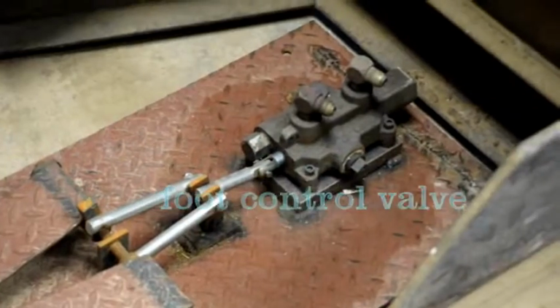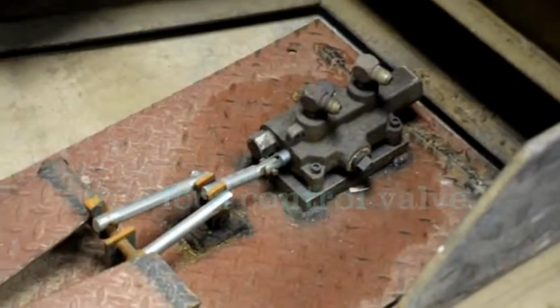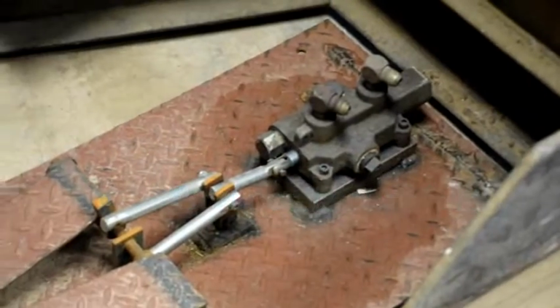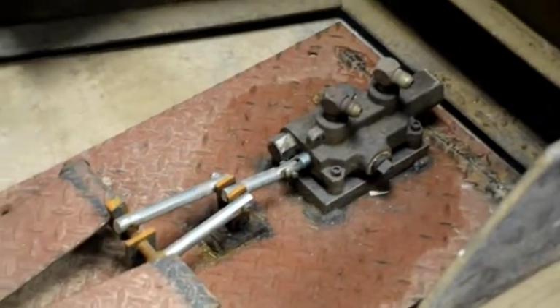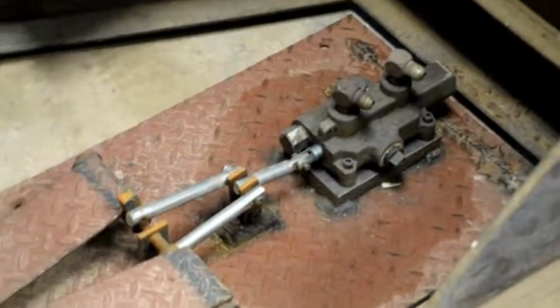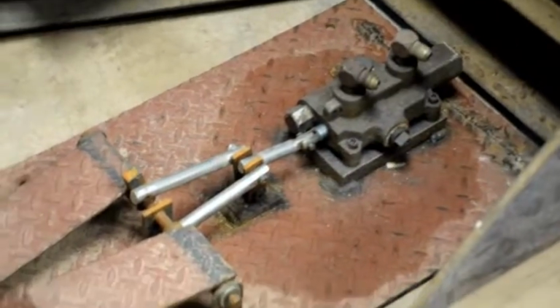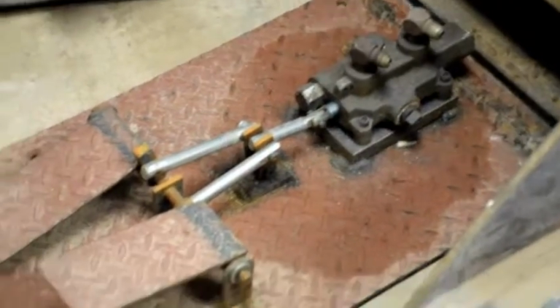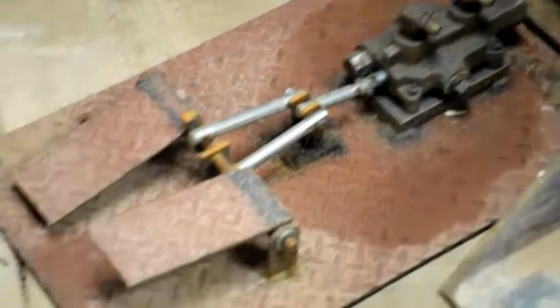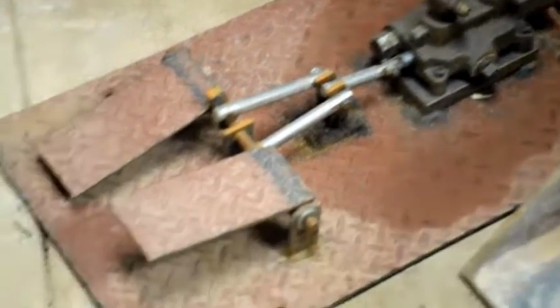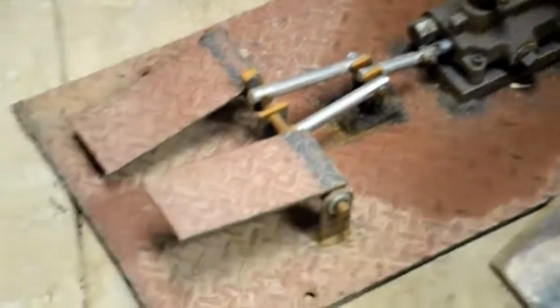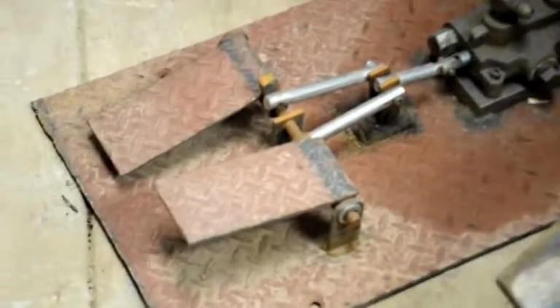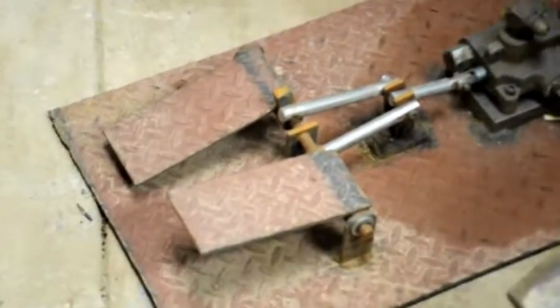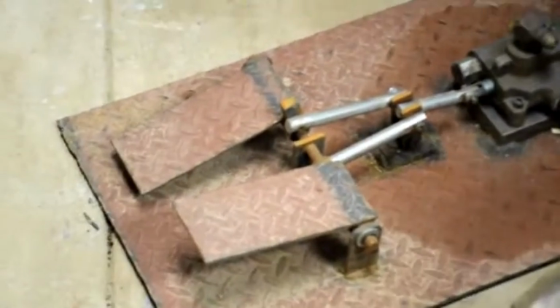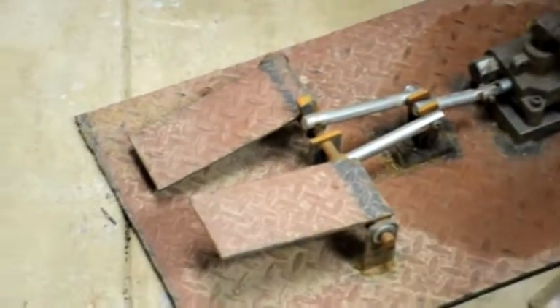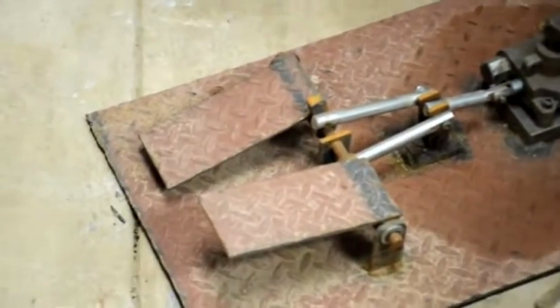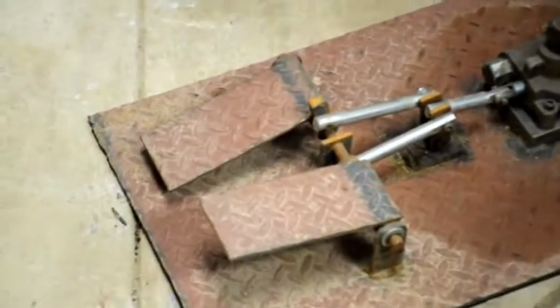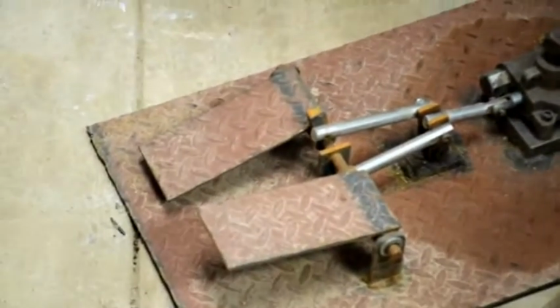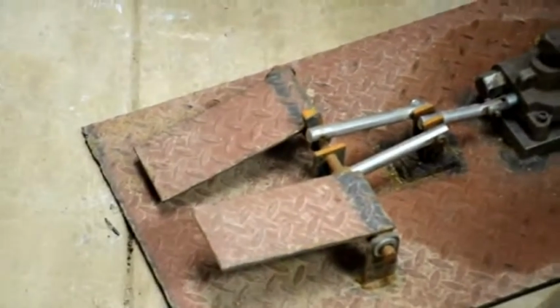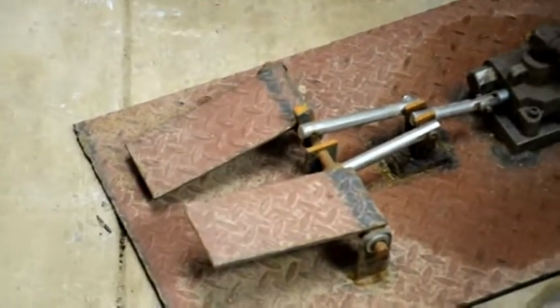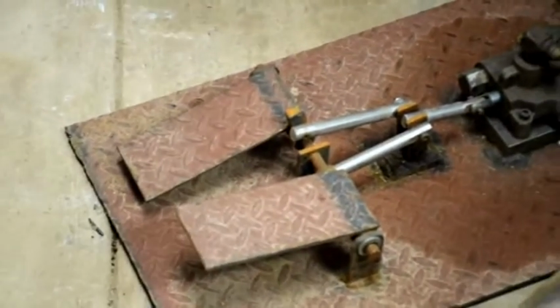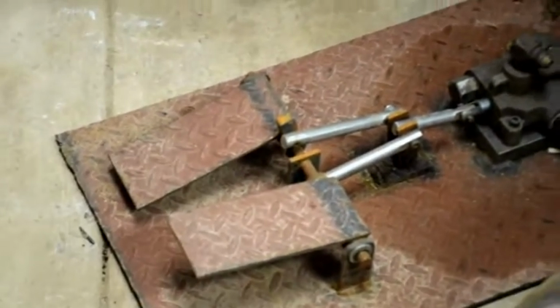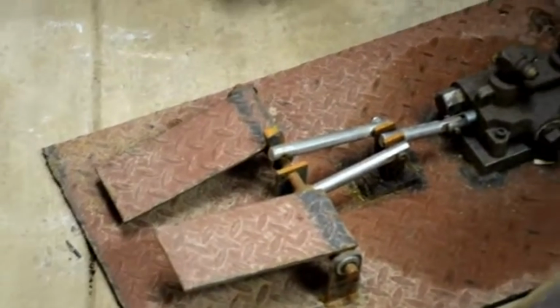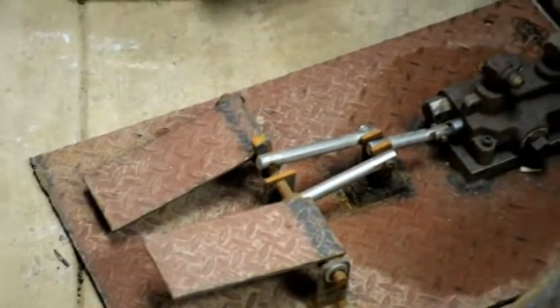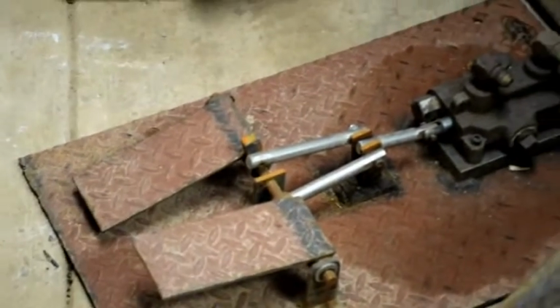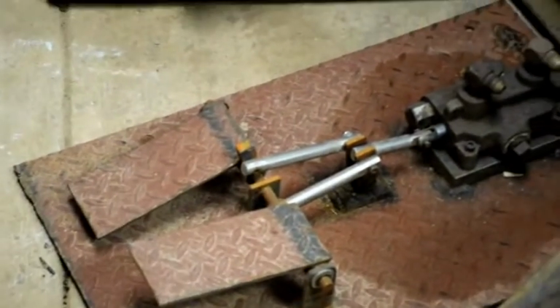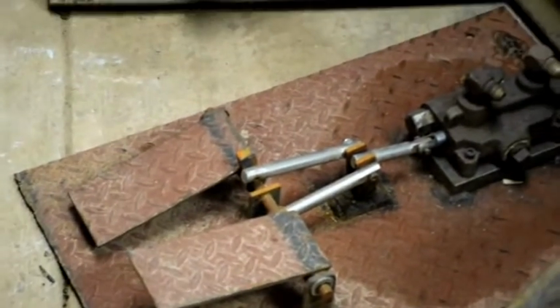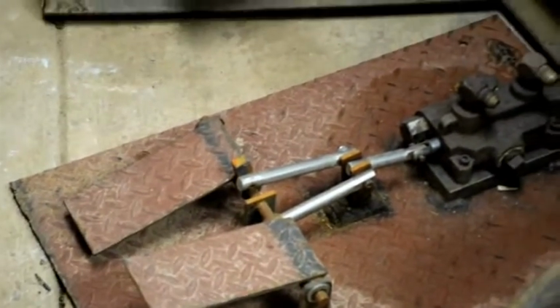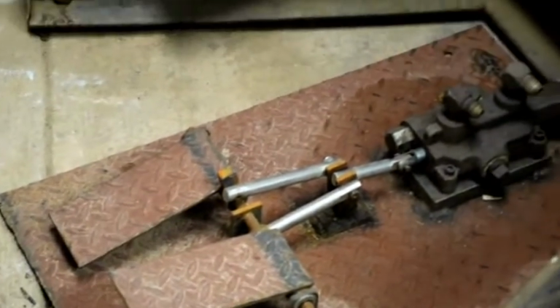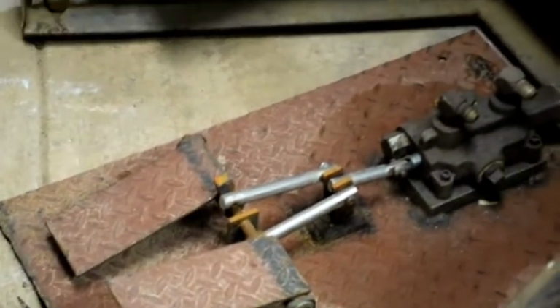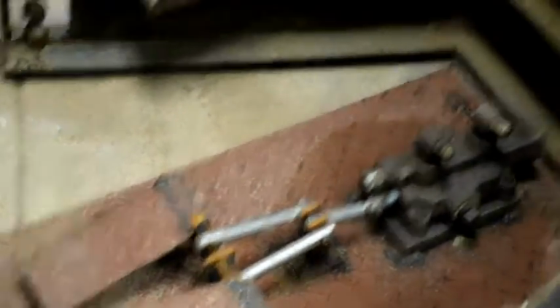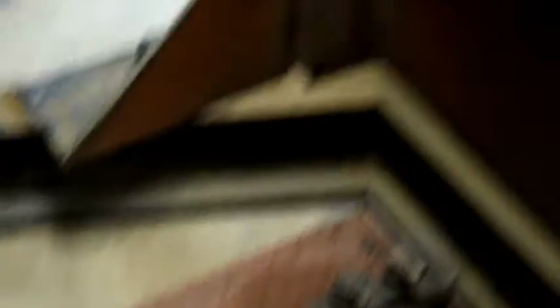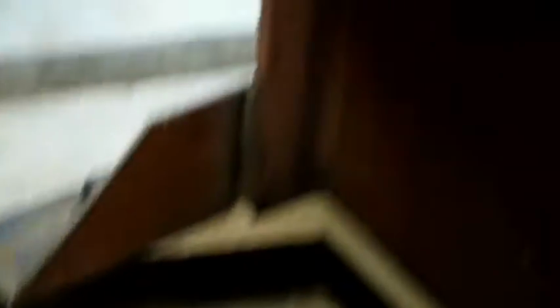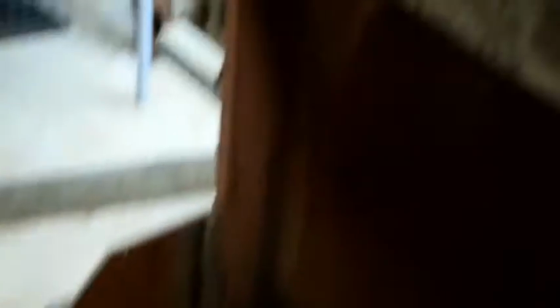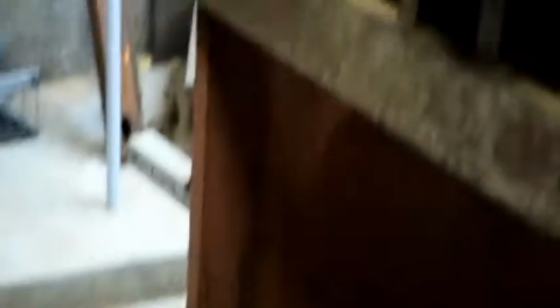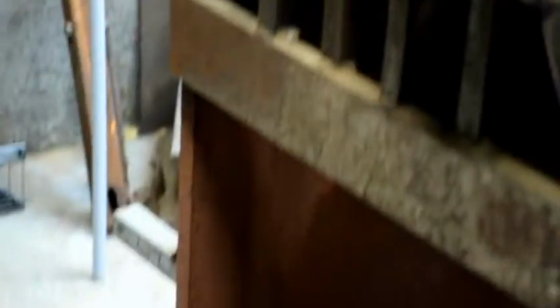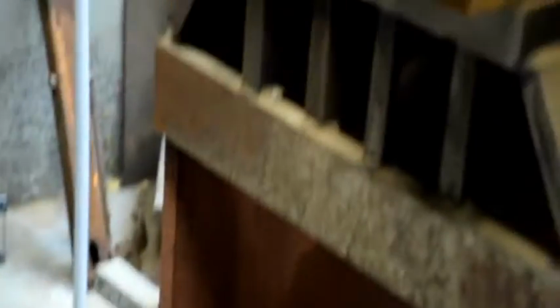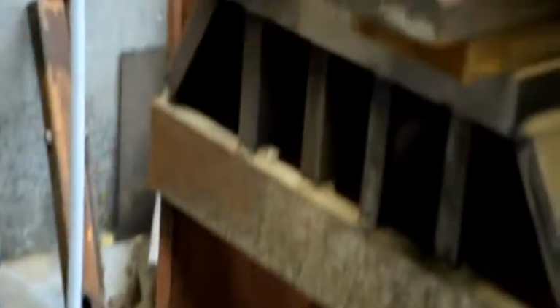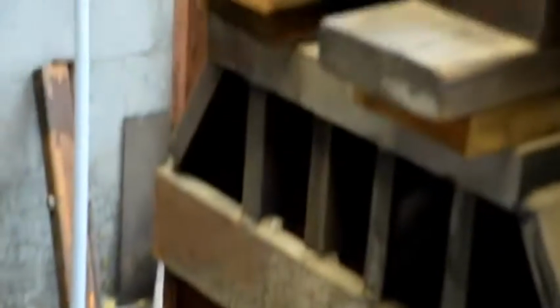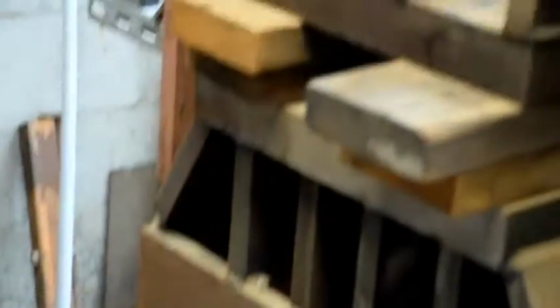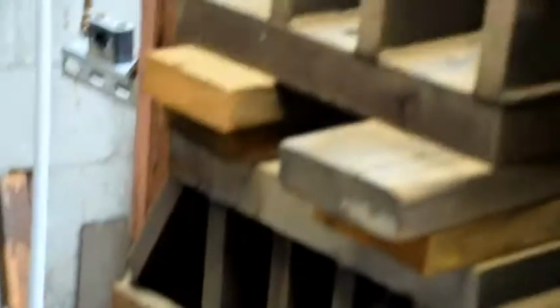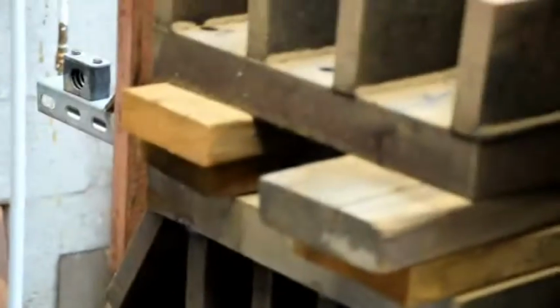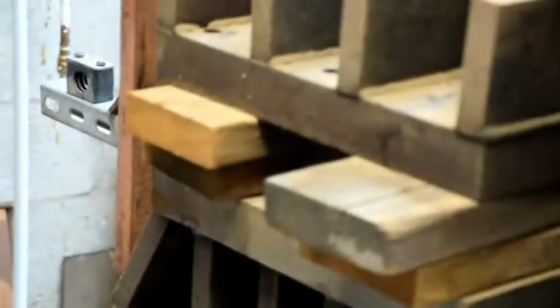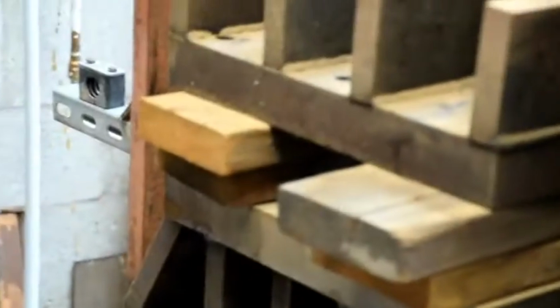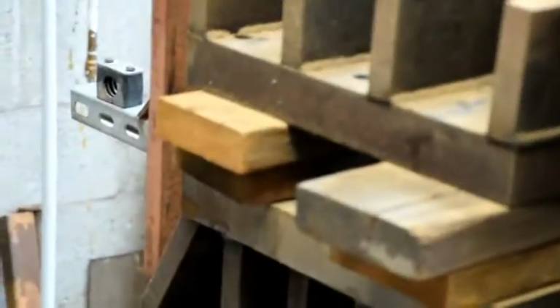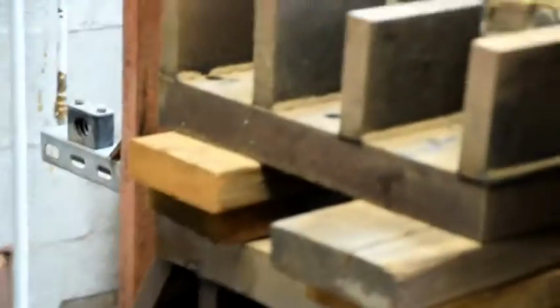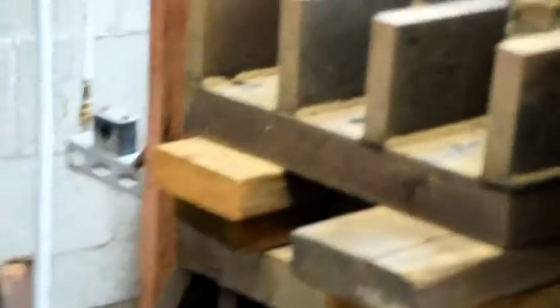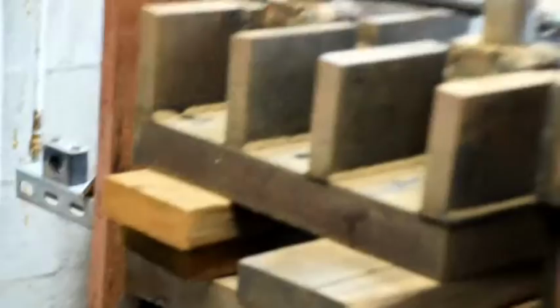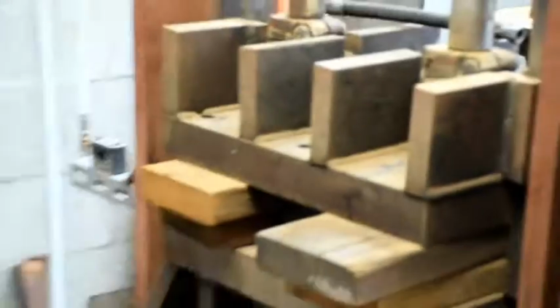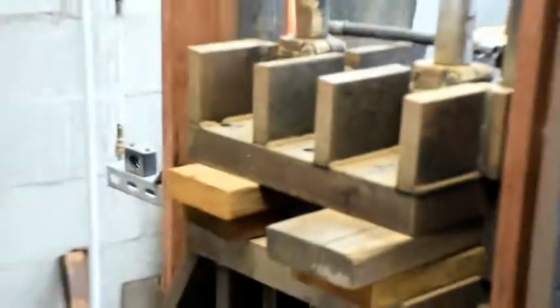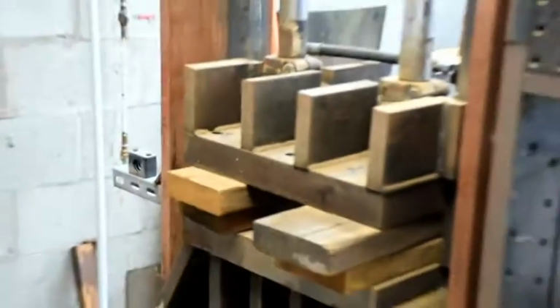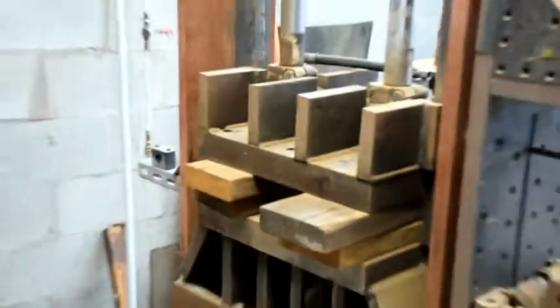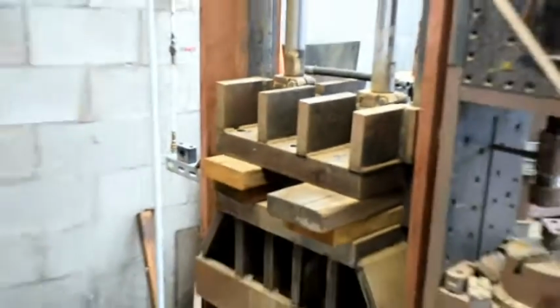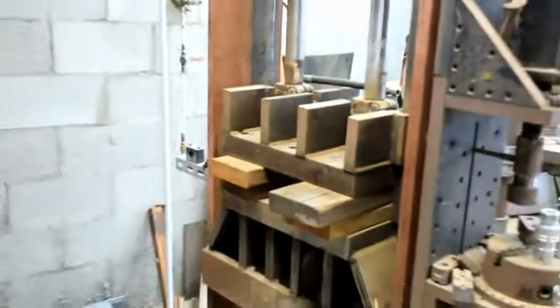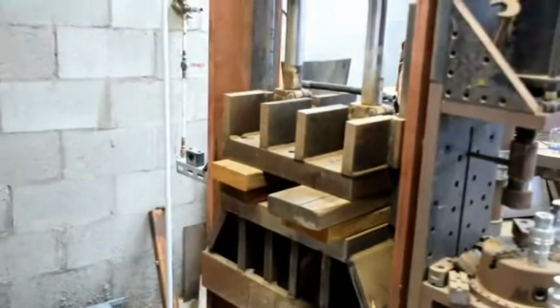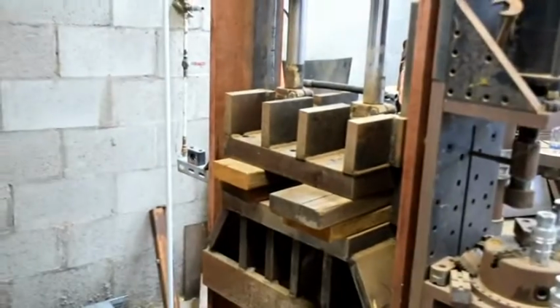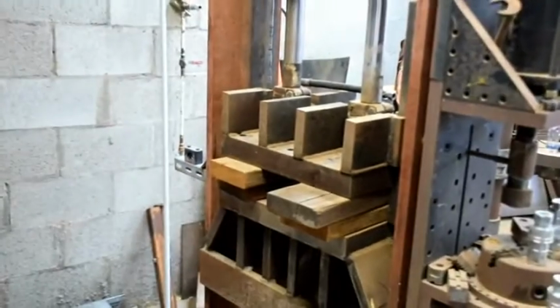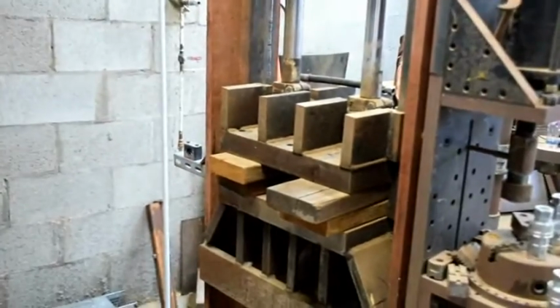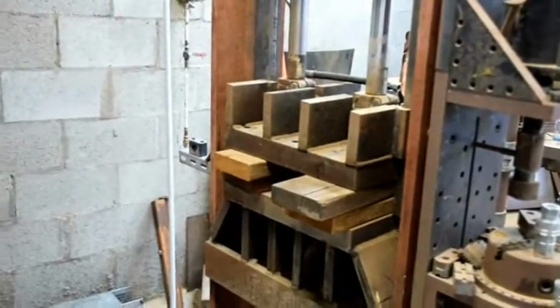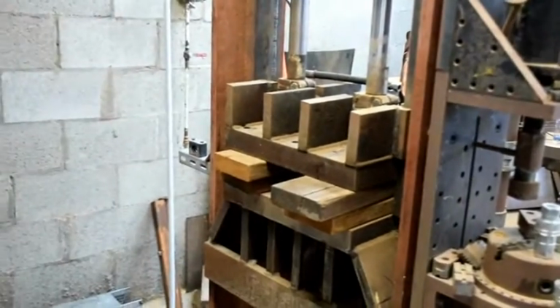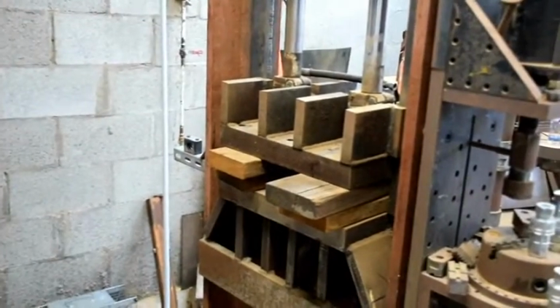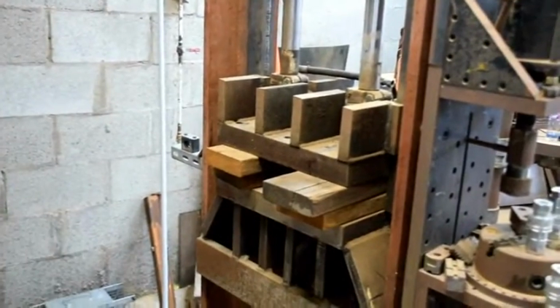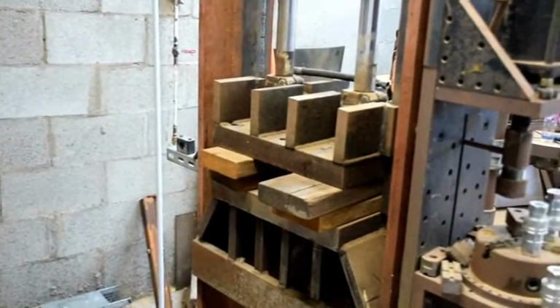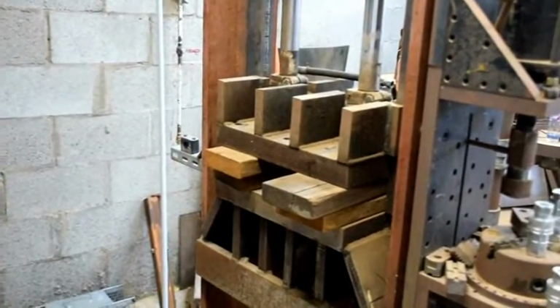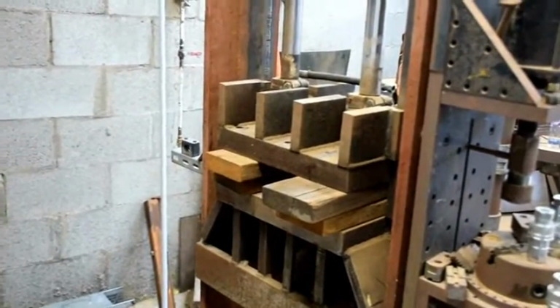This will allow me to operate by foot pressure to raise and lower the table.